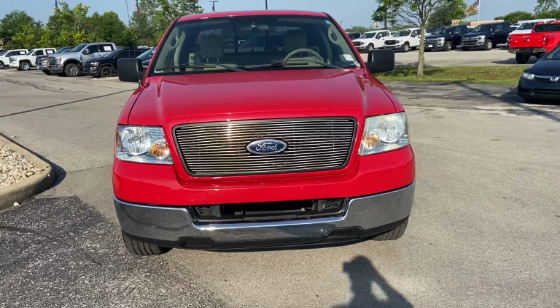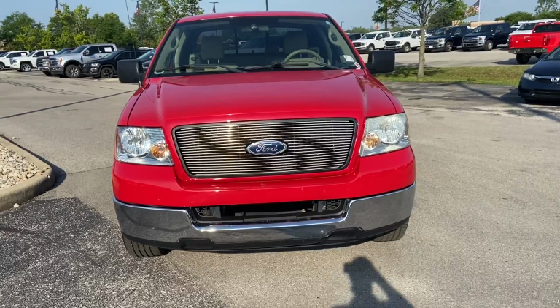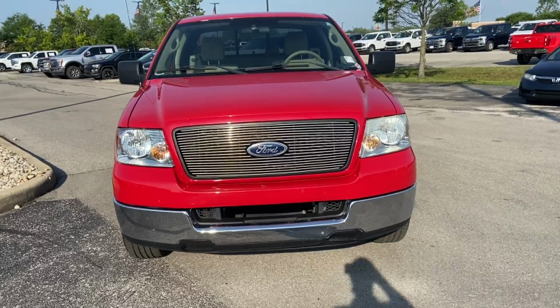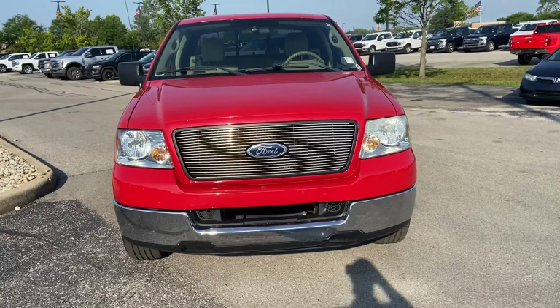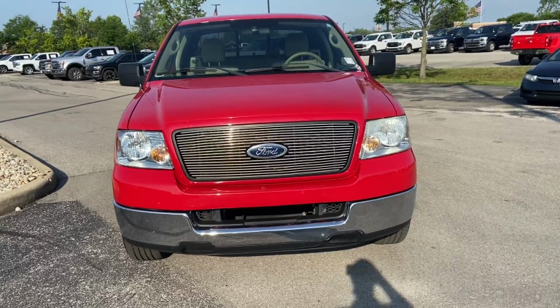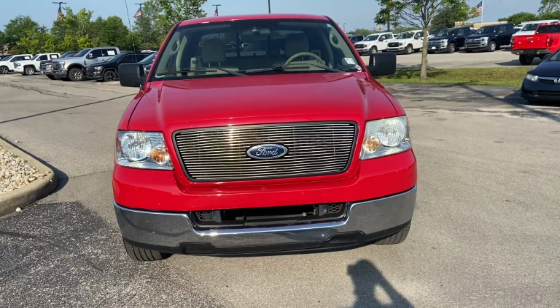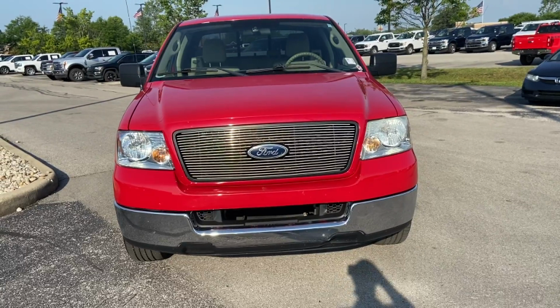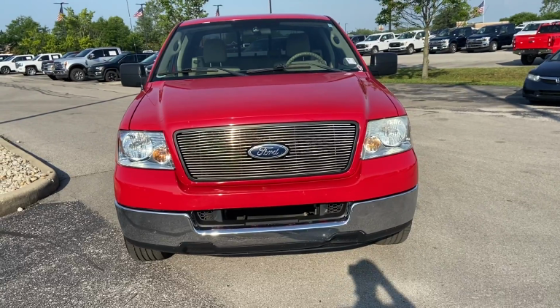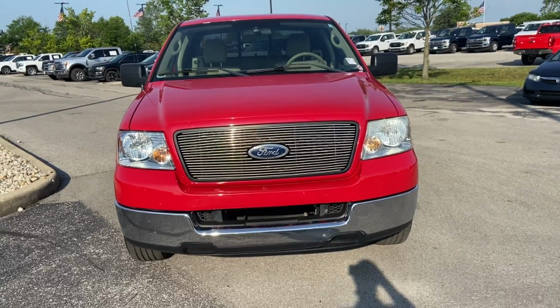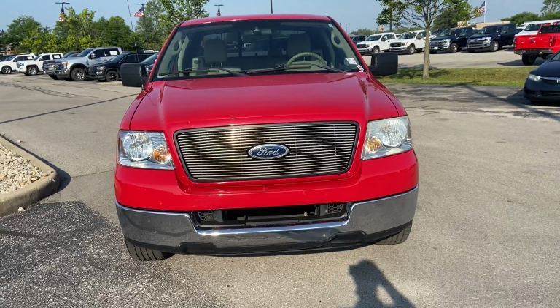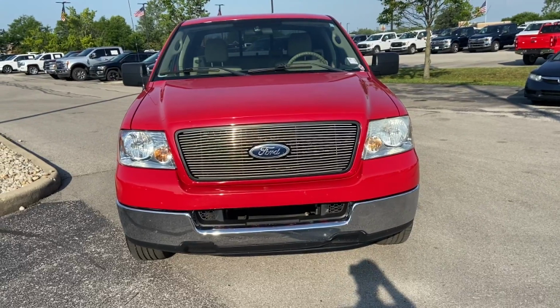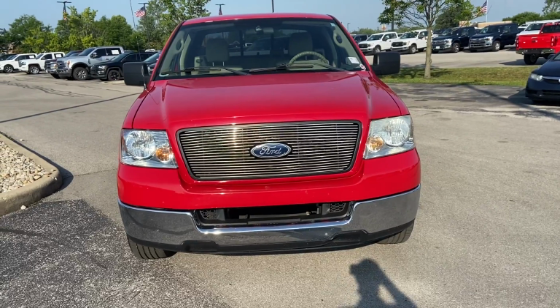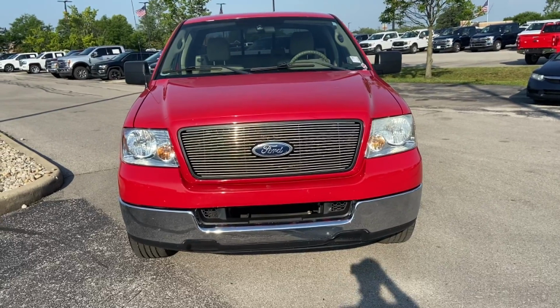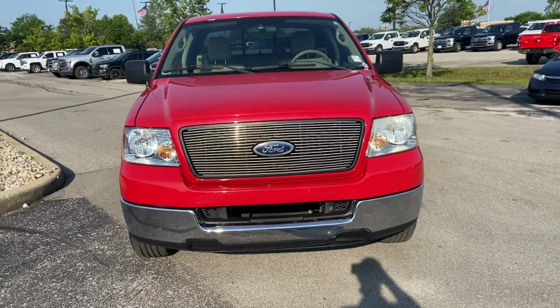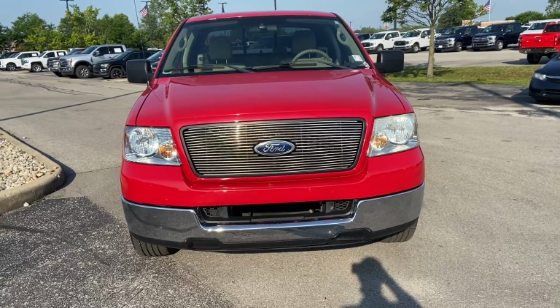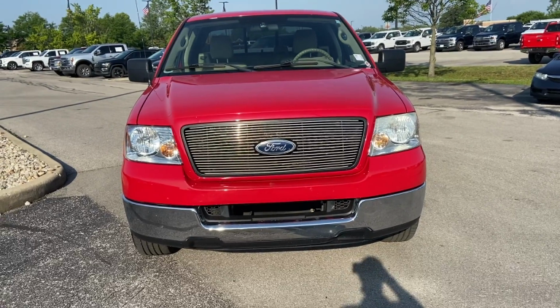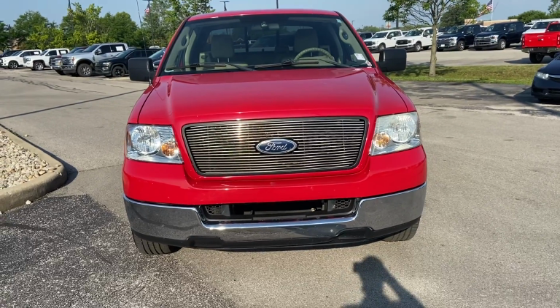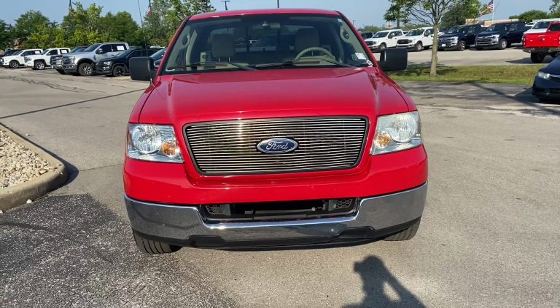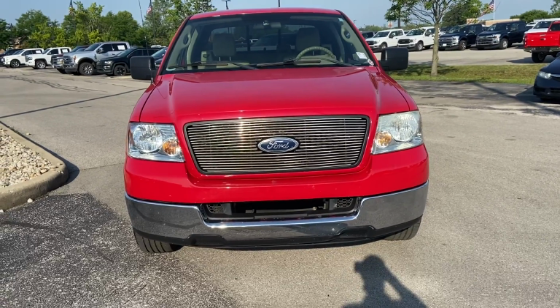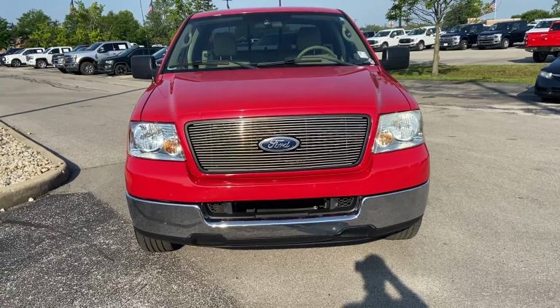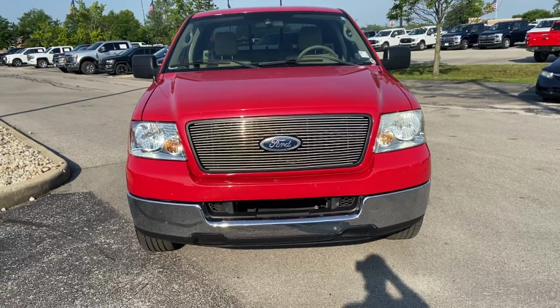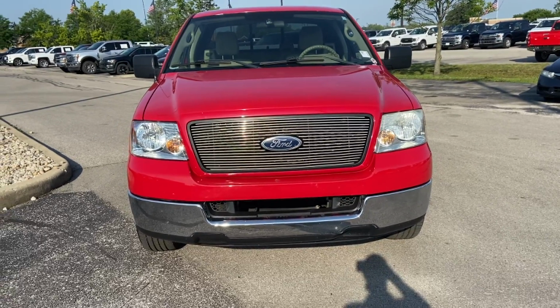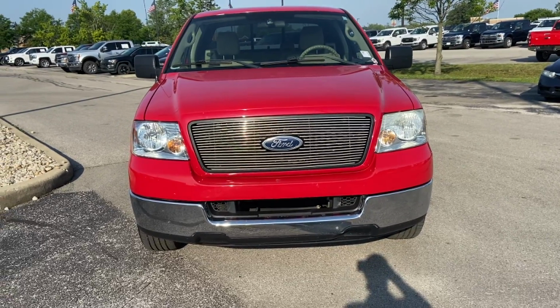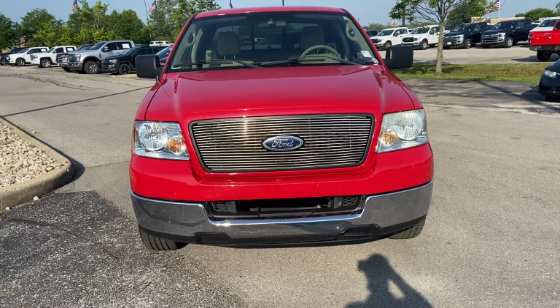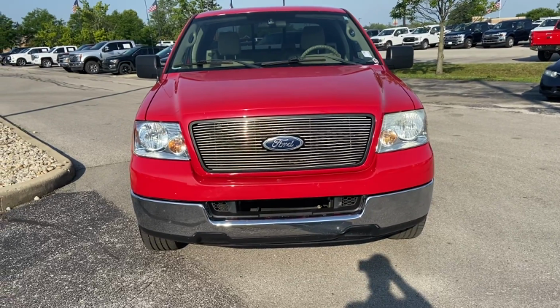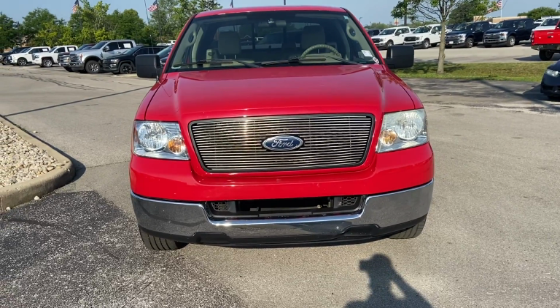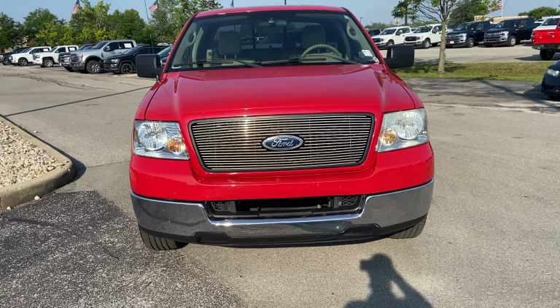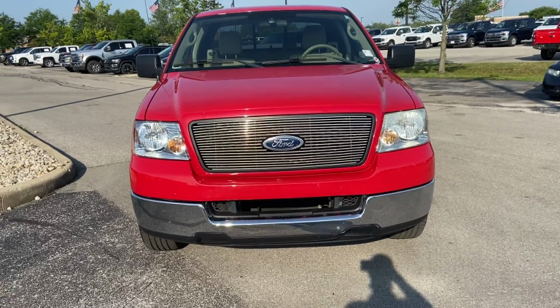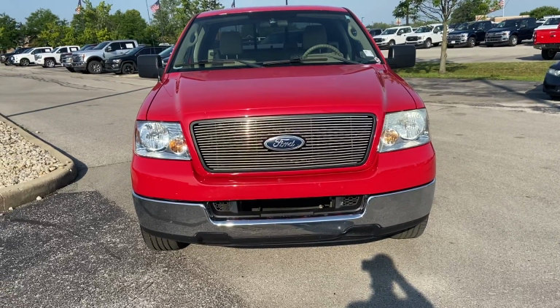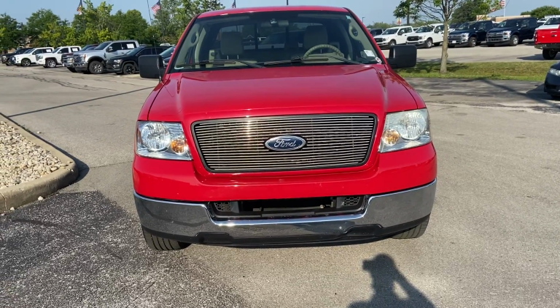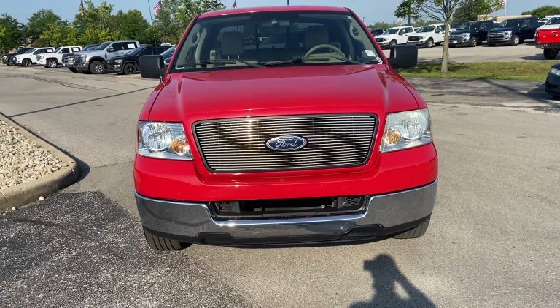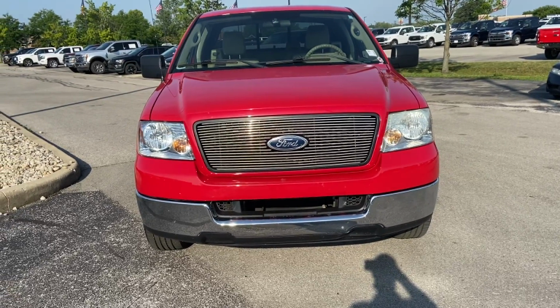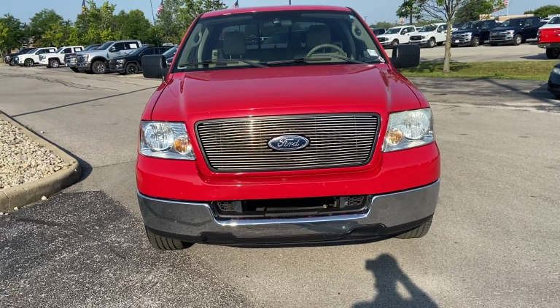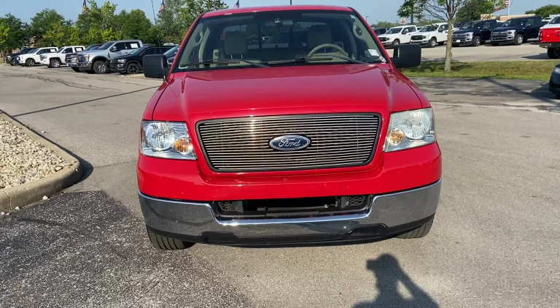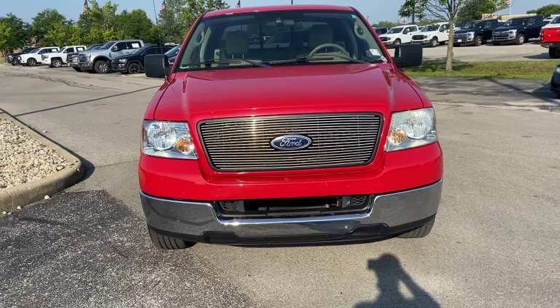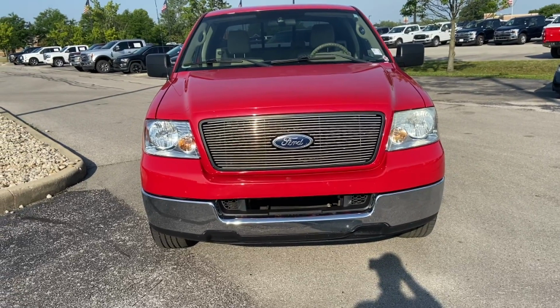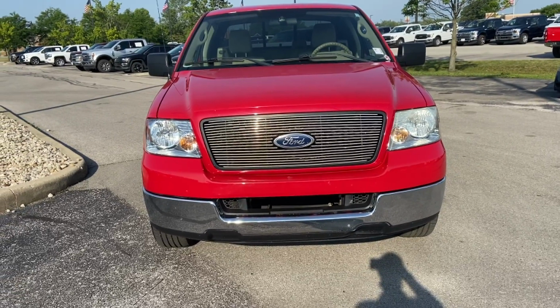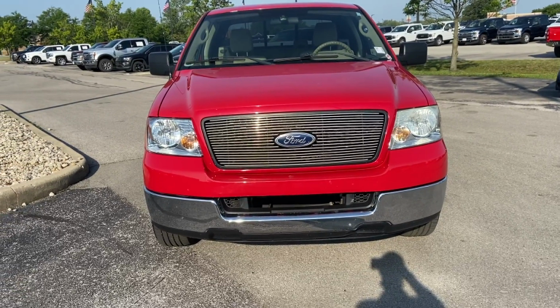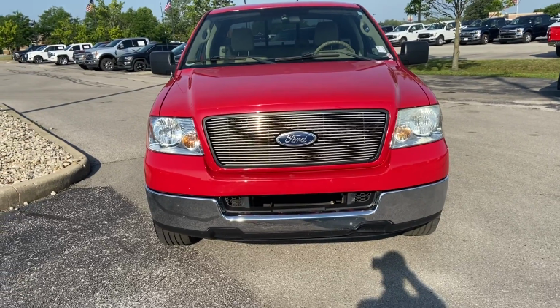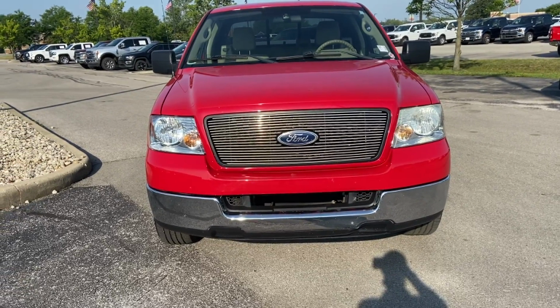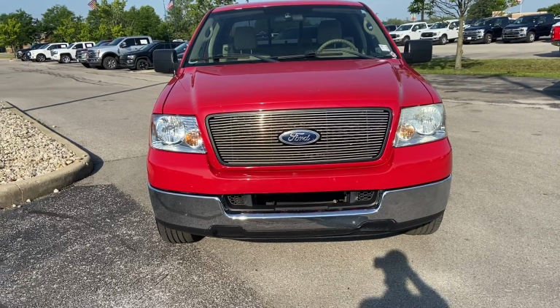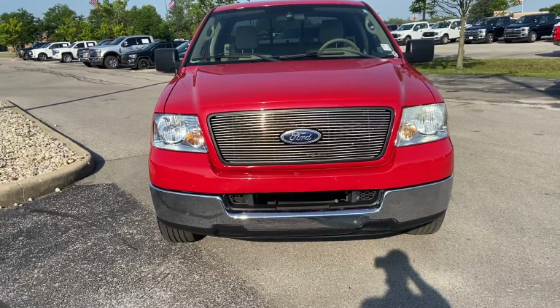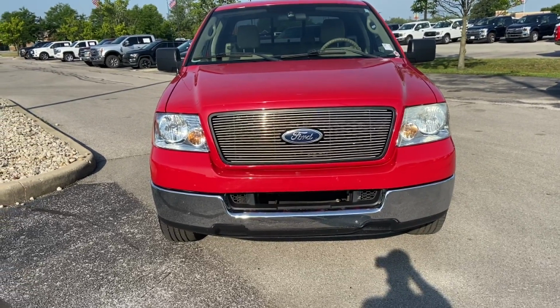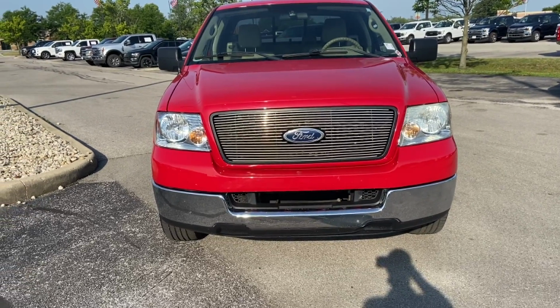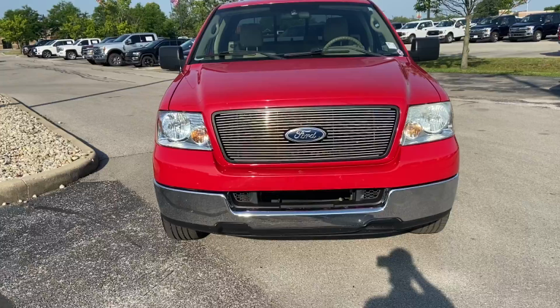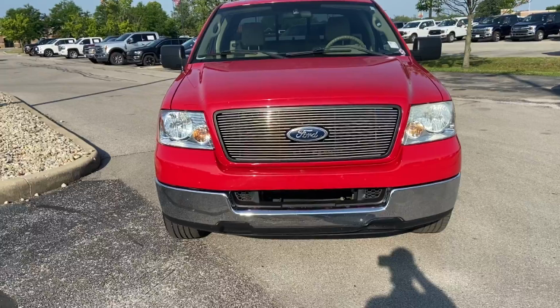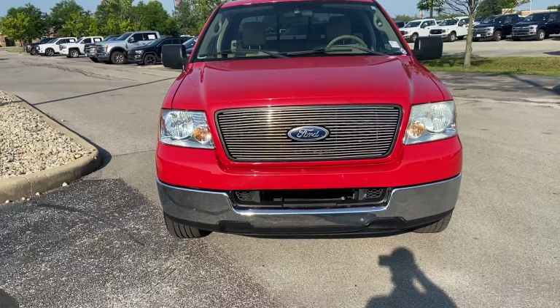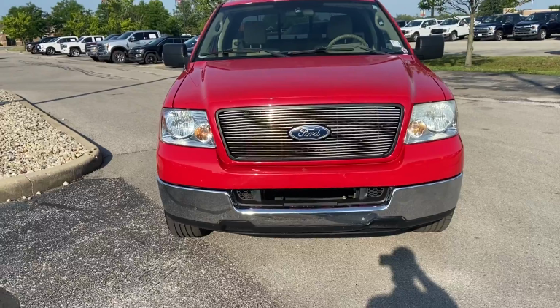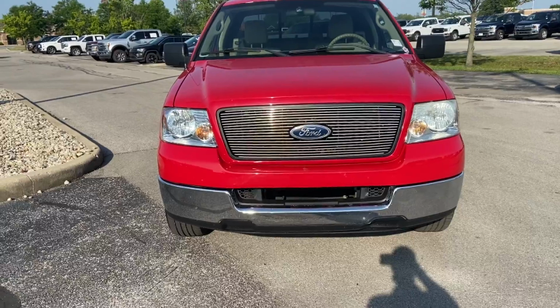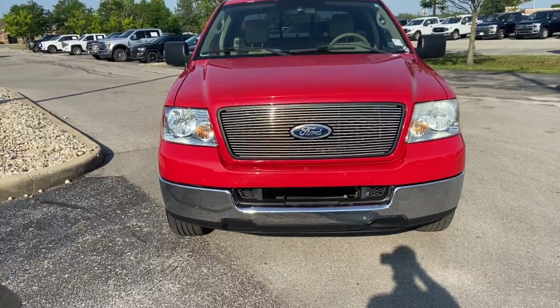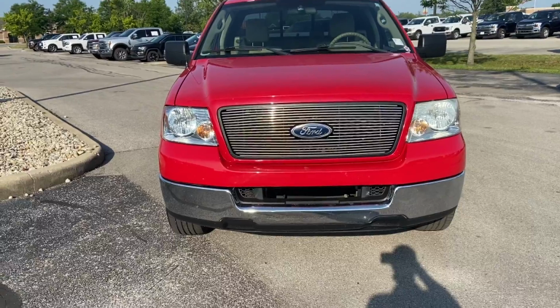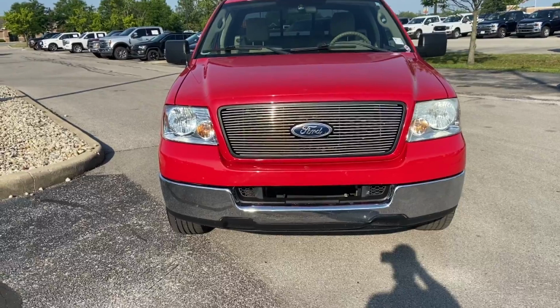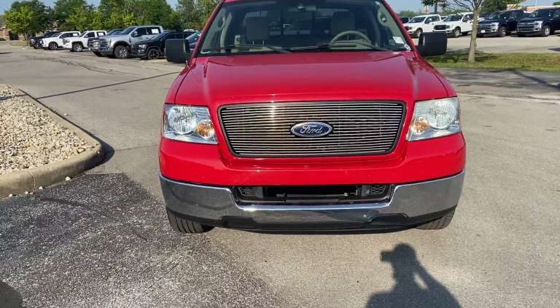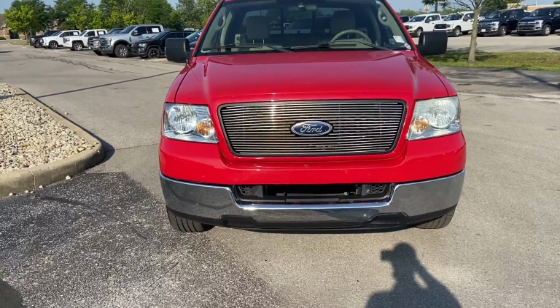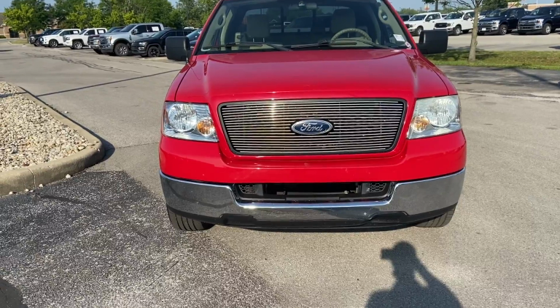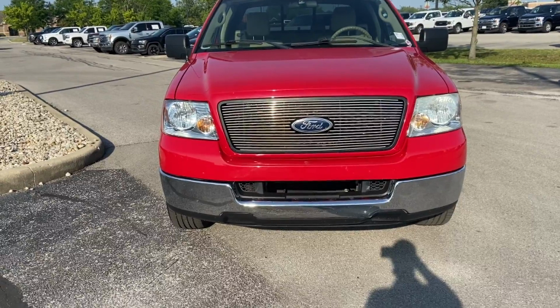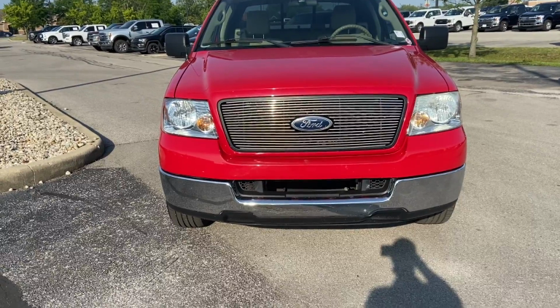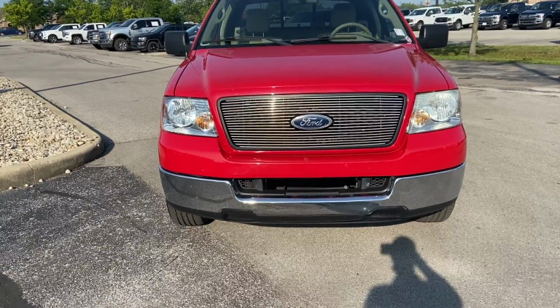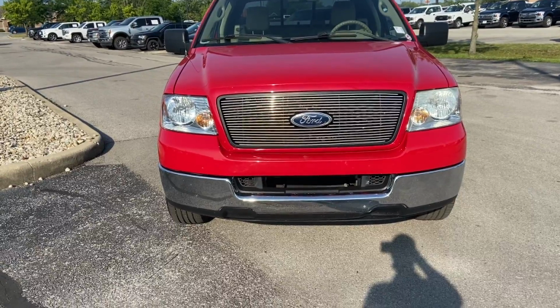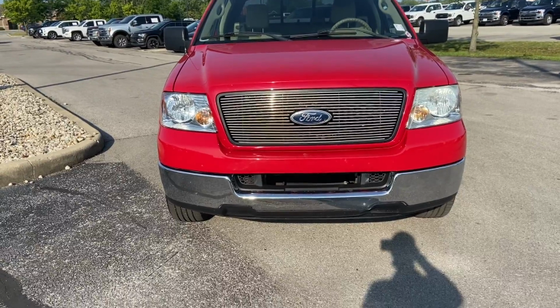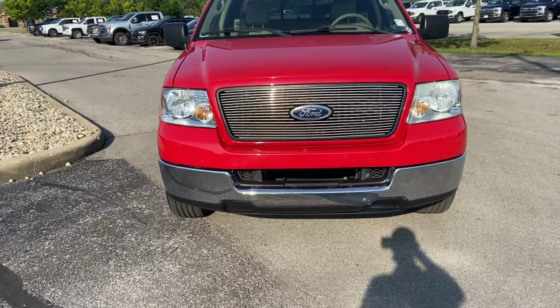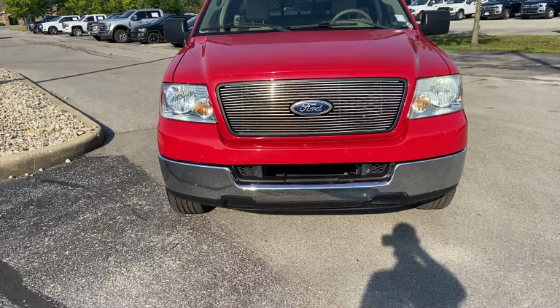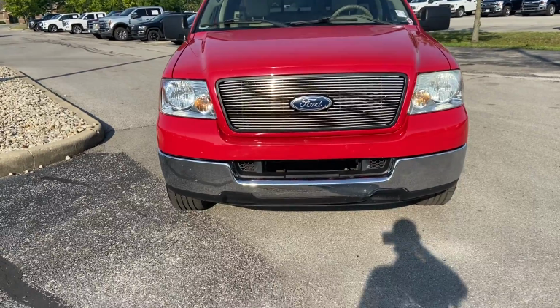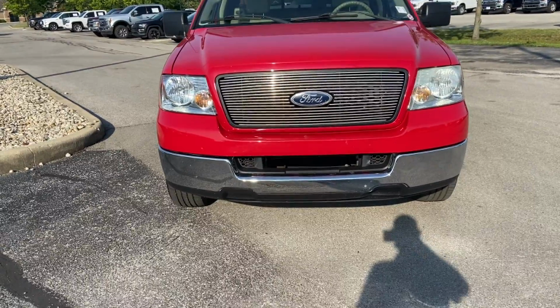Give you a good look at the front here. Nice red paint job. Chrome grille, chrome bumper.